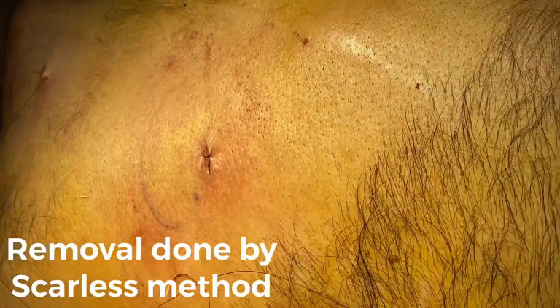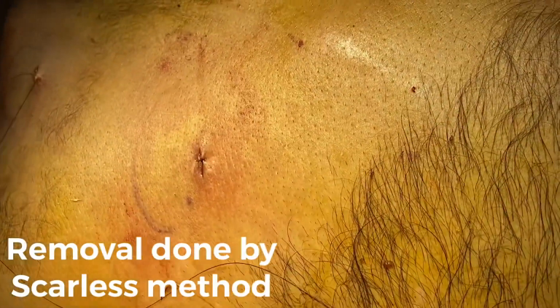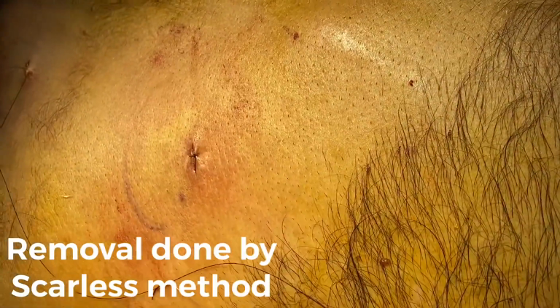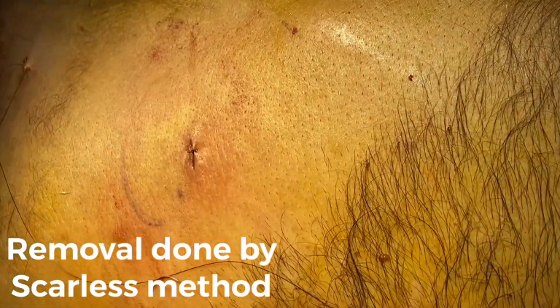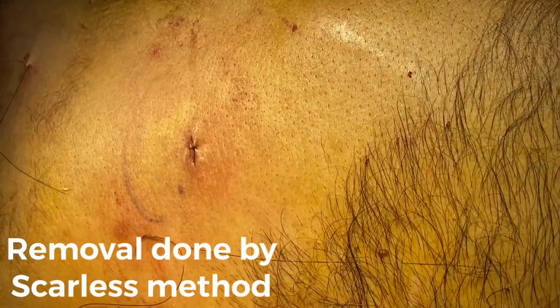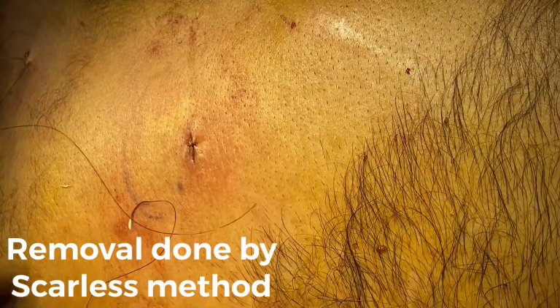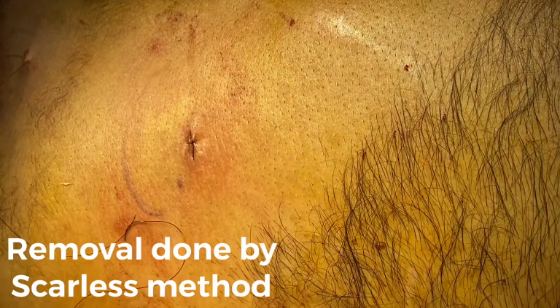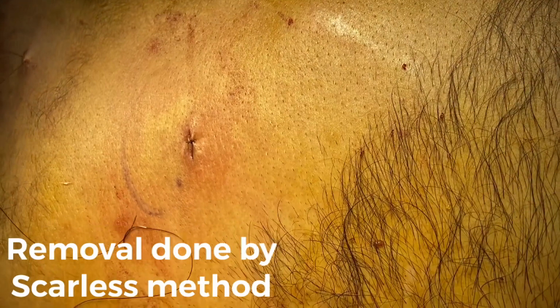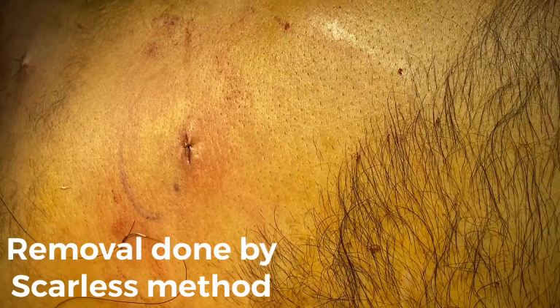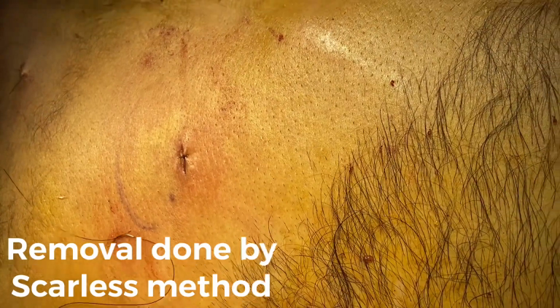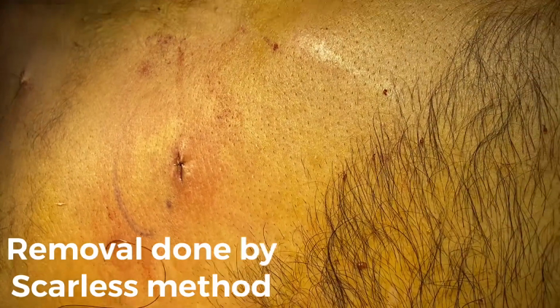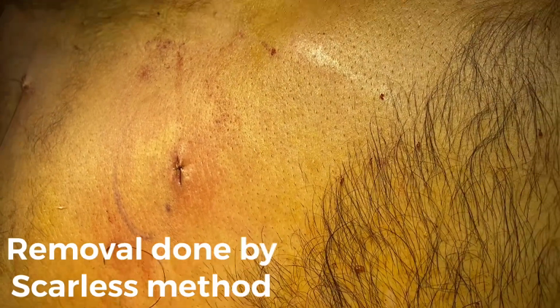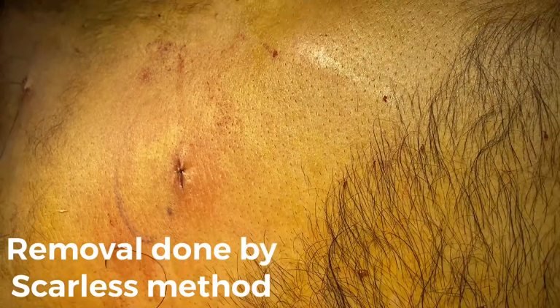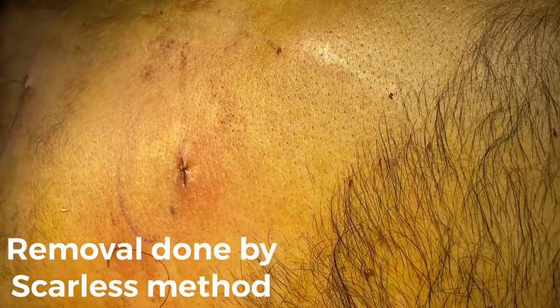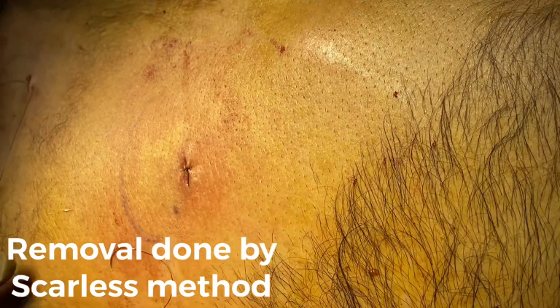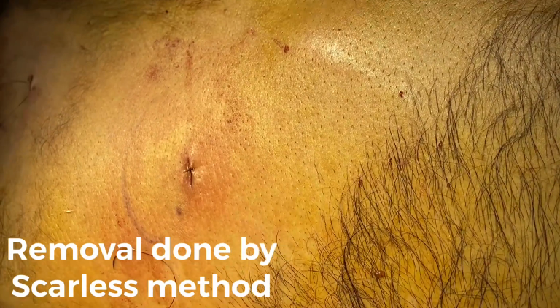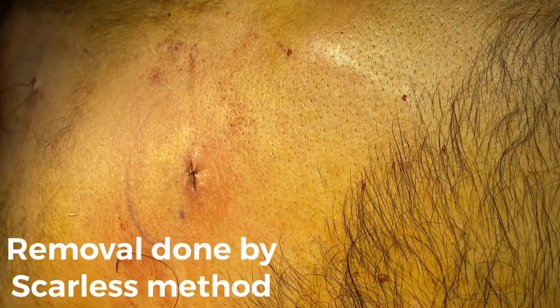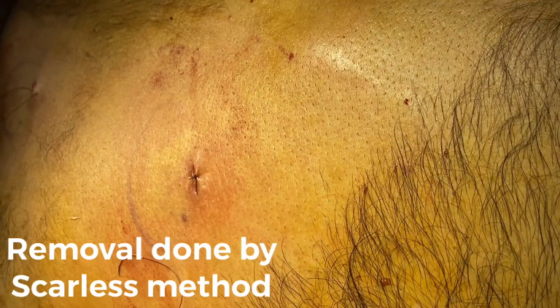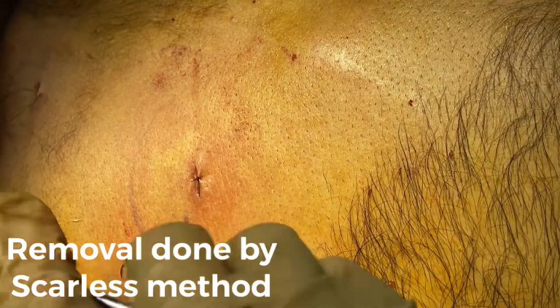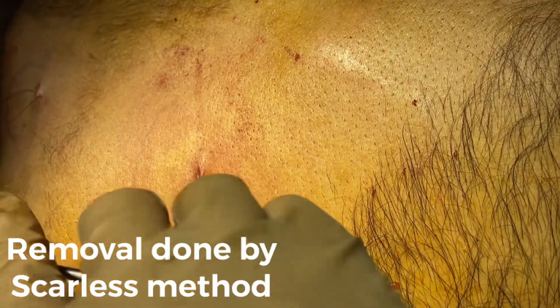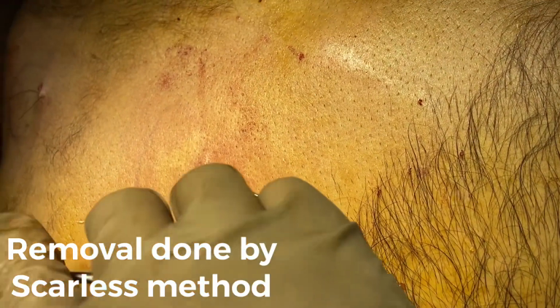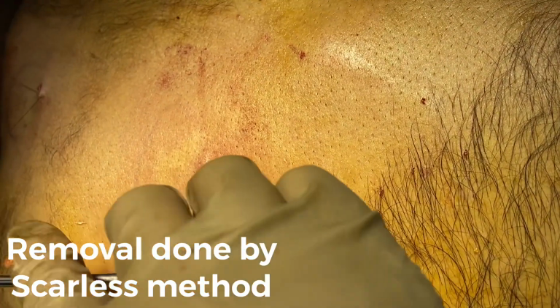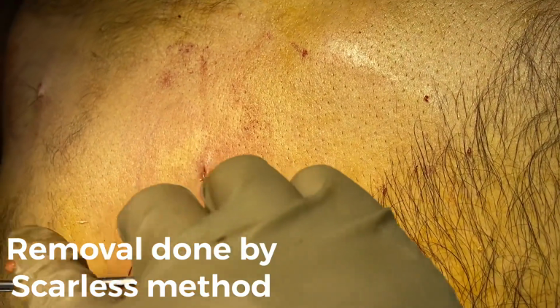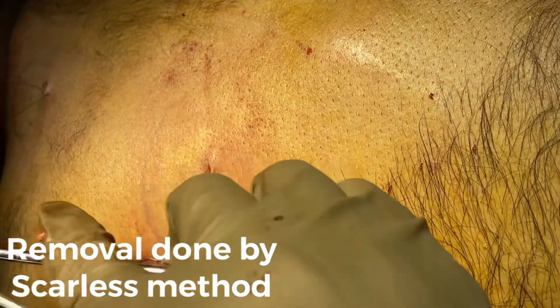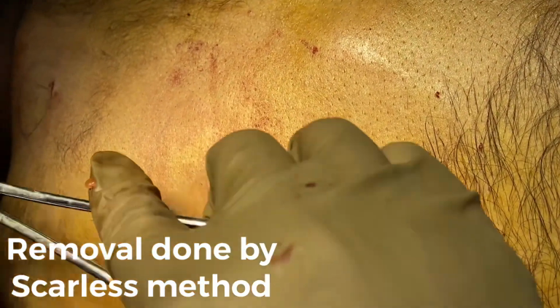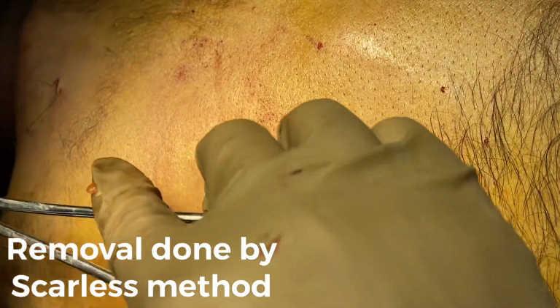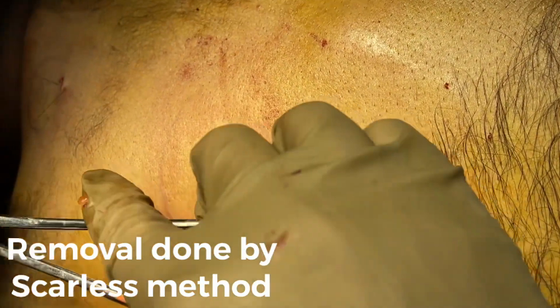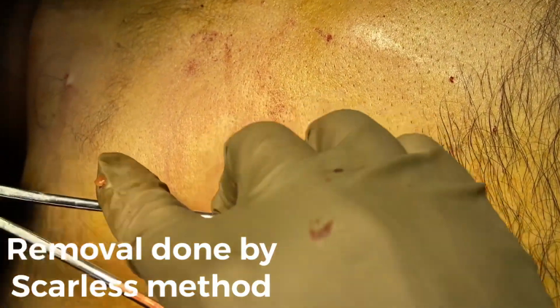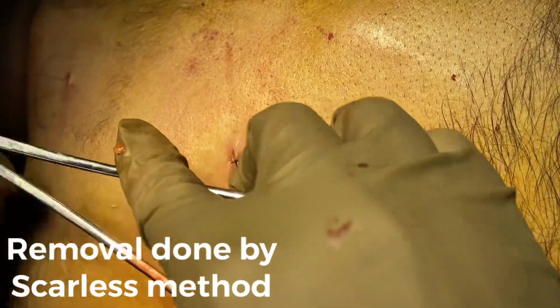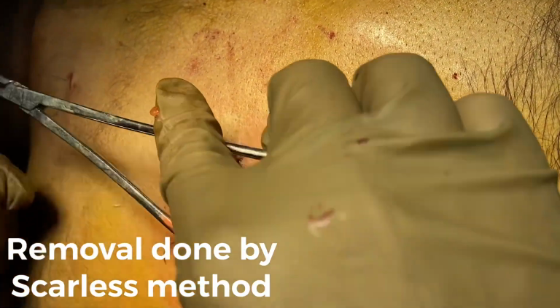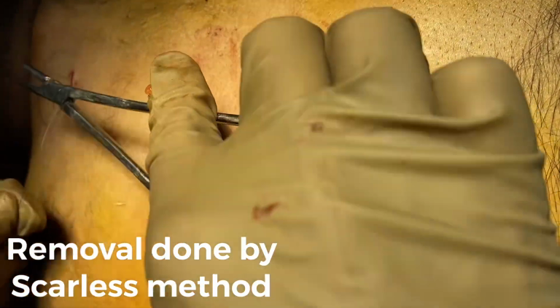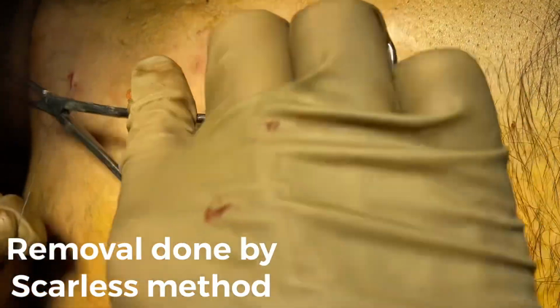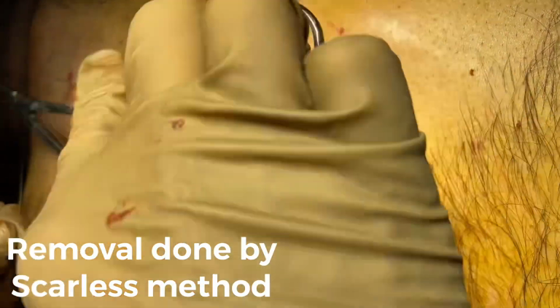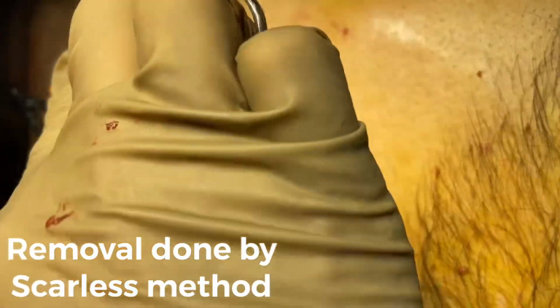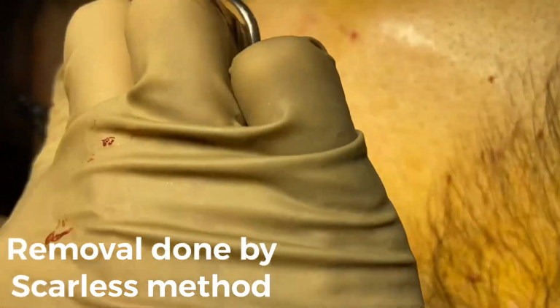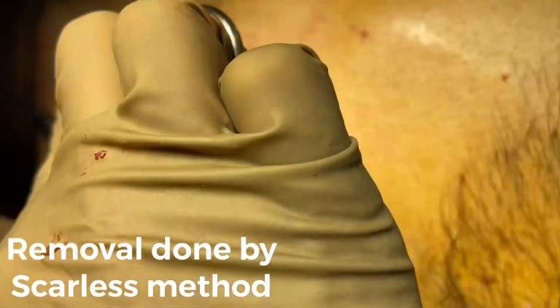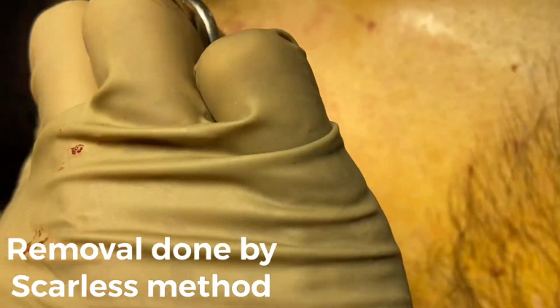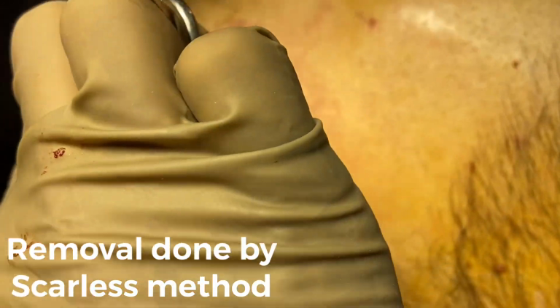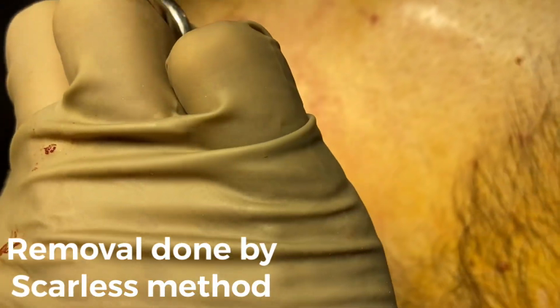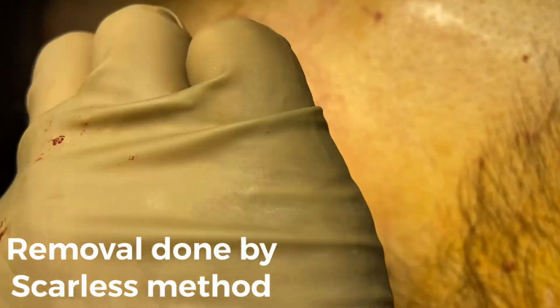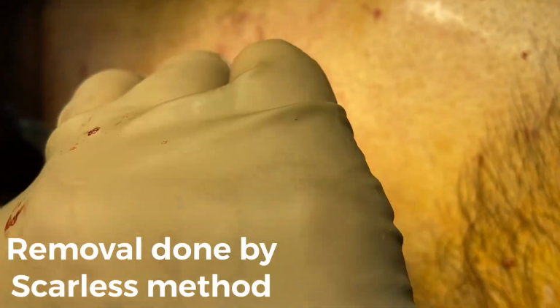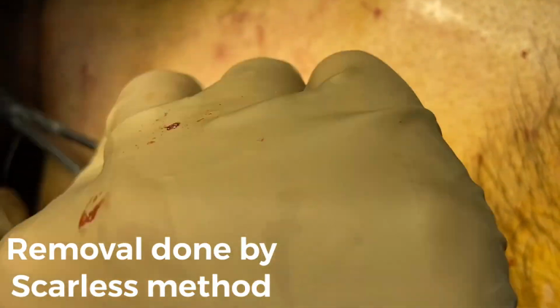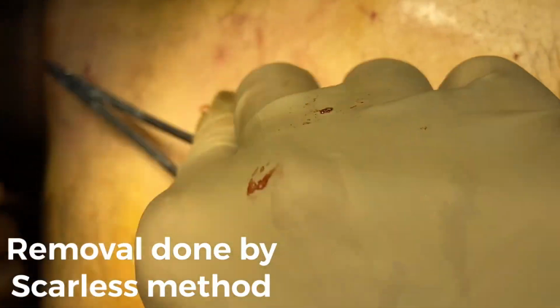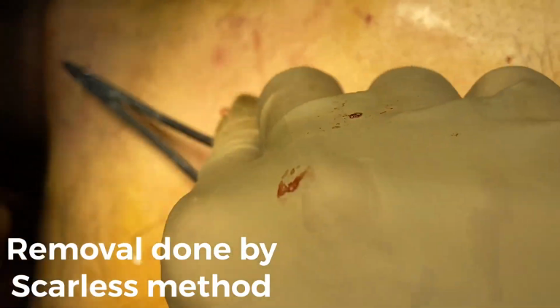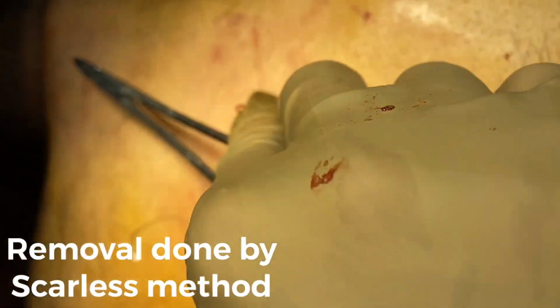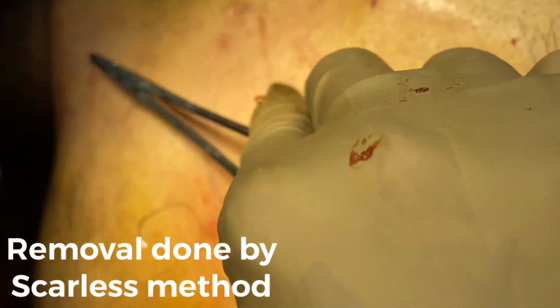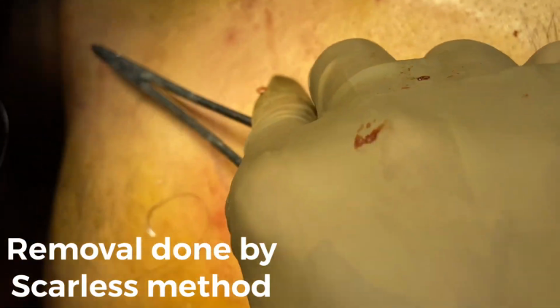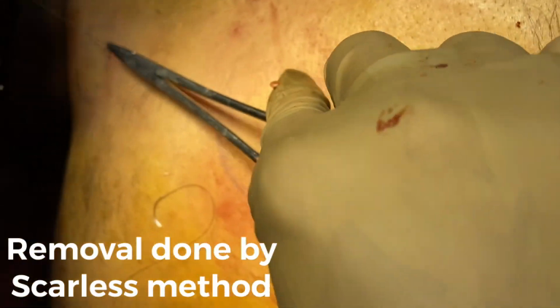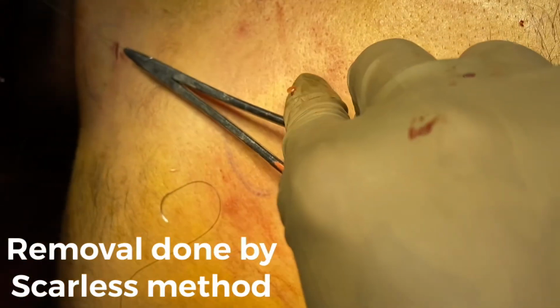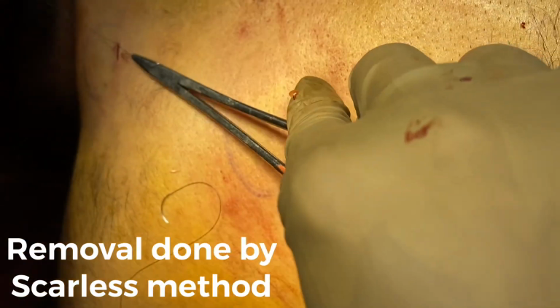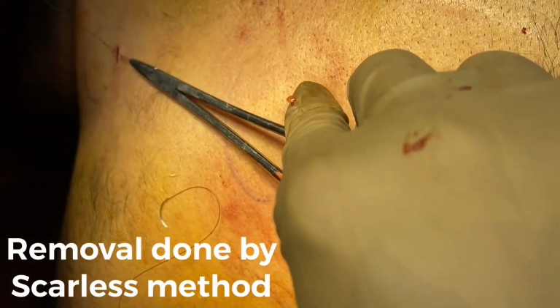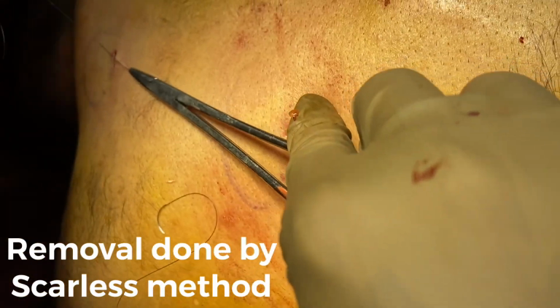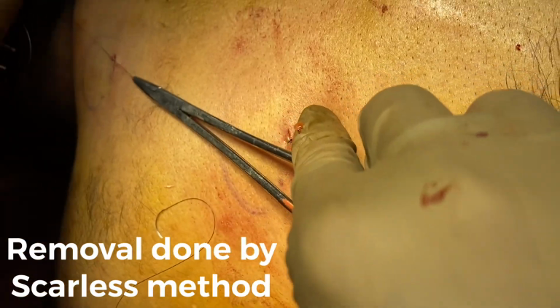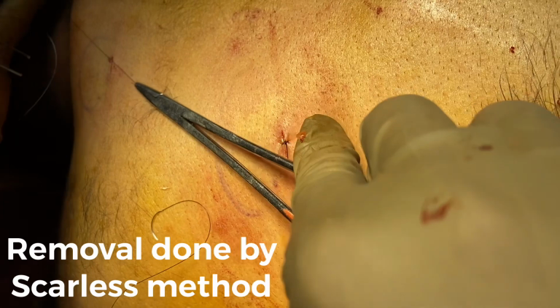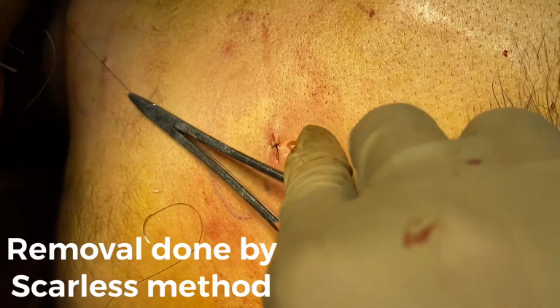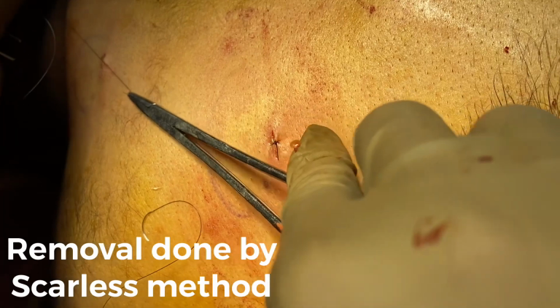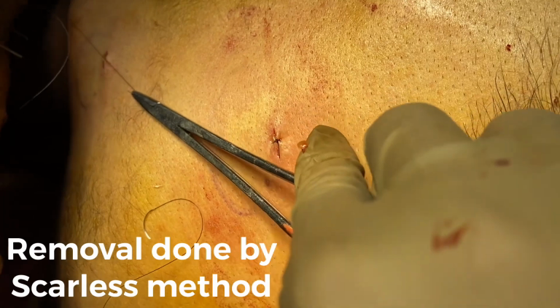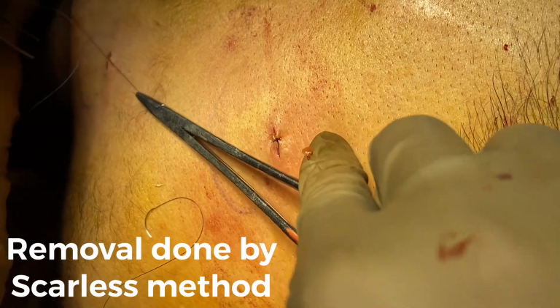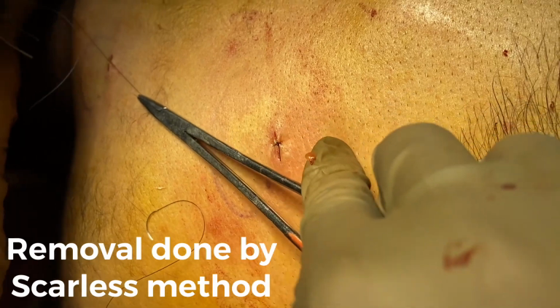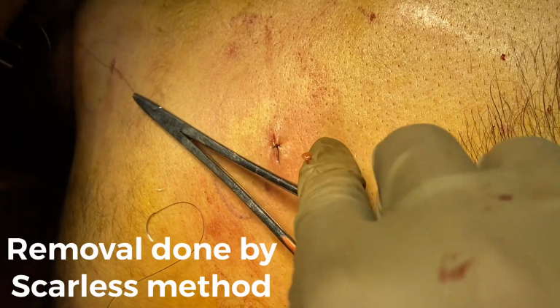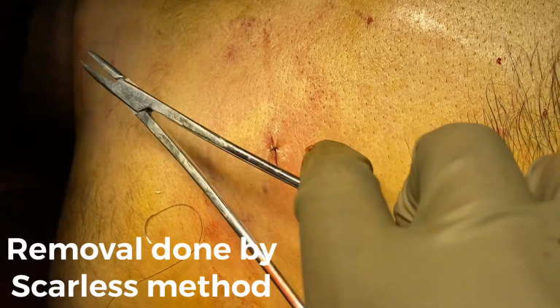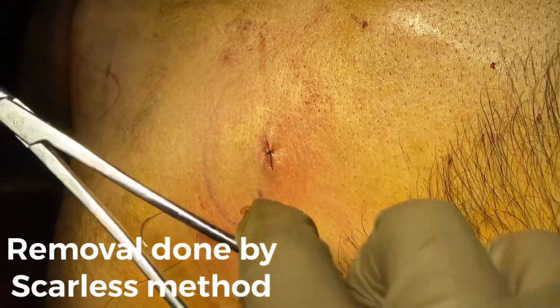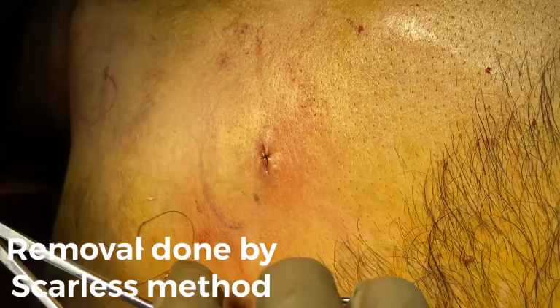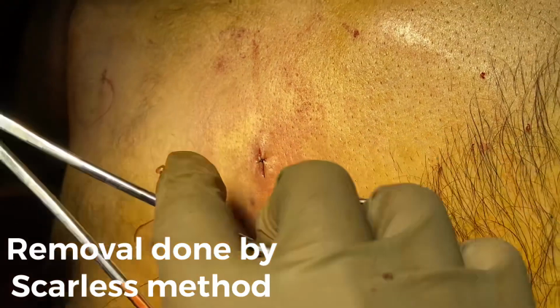This is a lipoma we have removed with this stab incision. Now we are doing suturing. This is a big lipoma — one, two, three incisions.